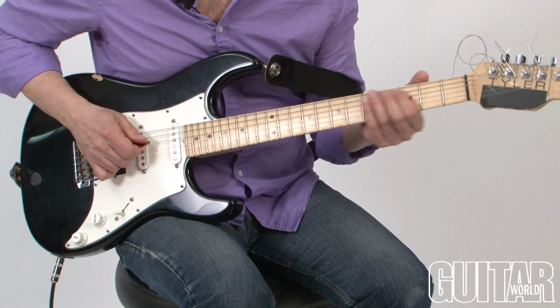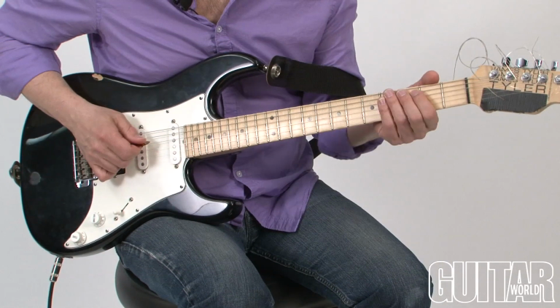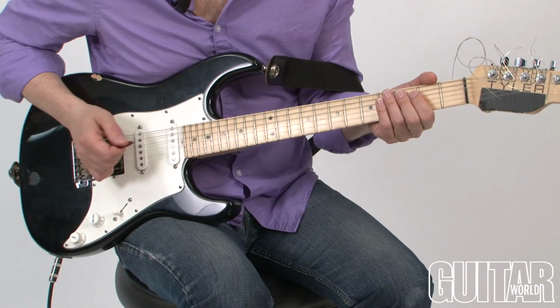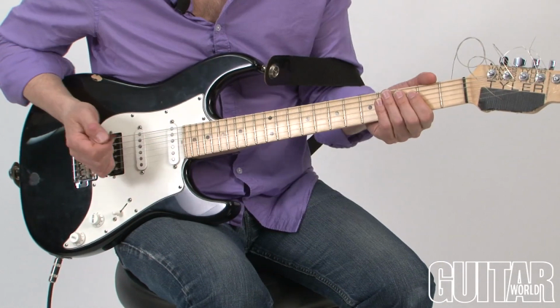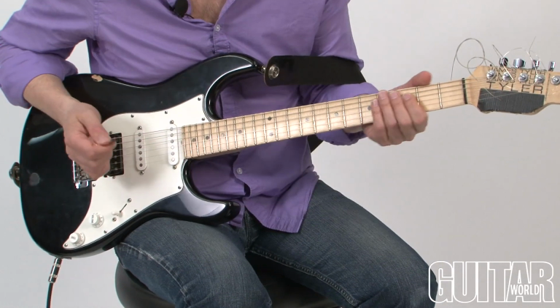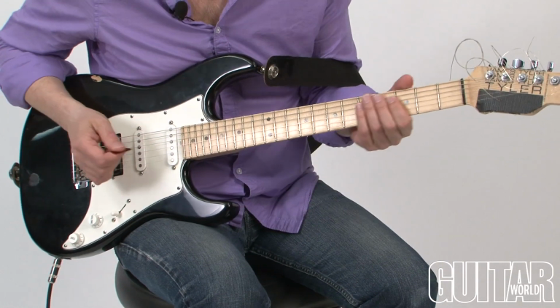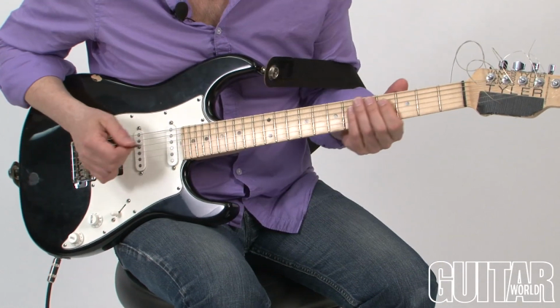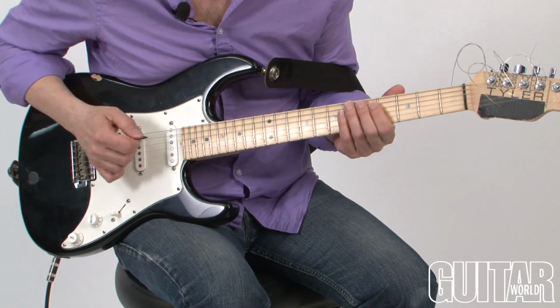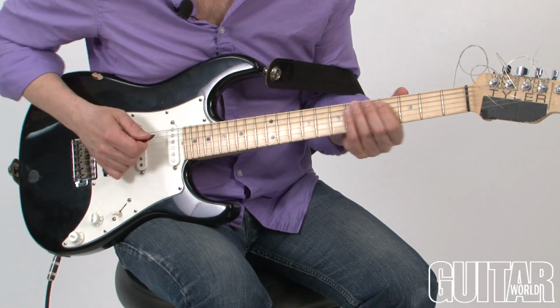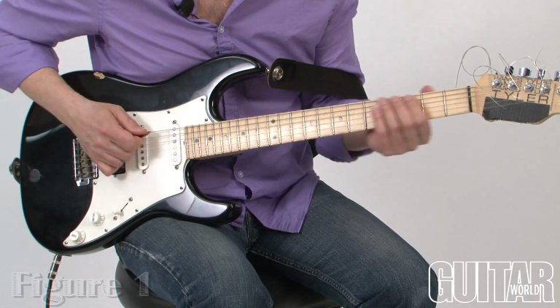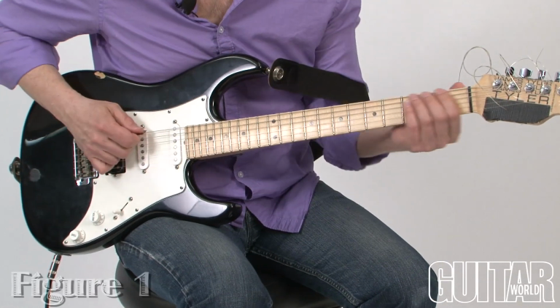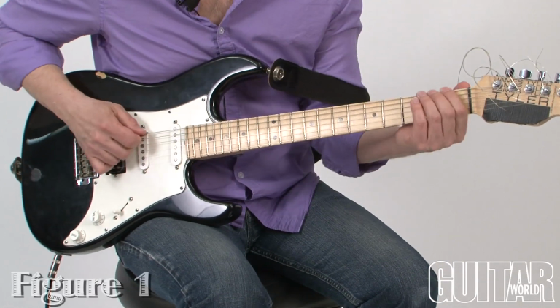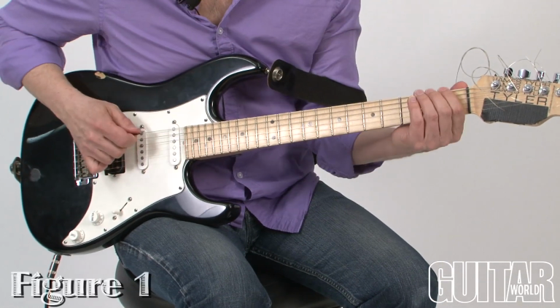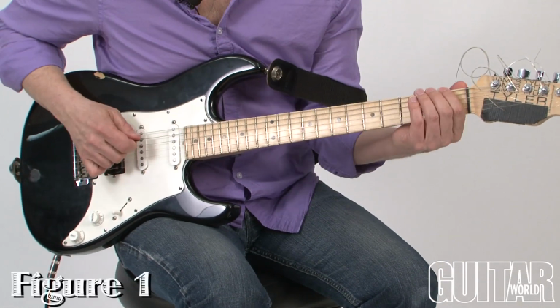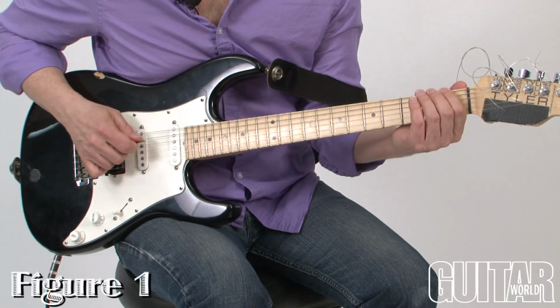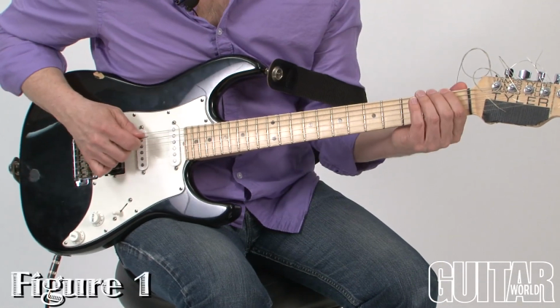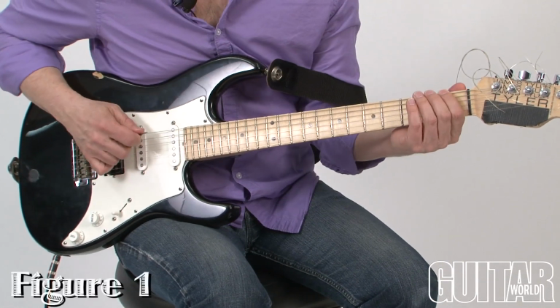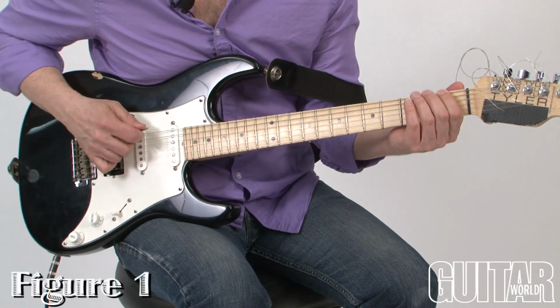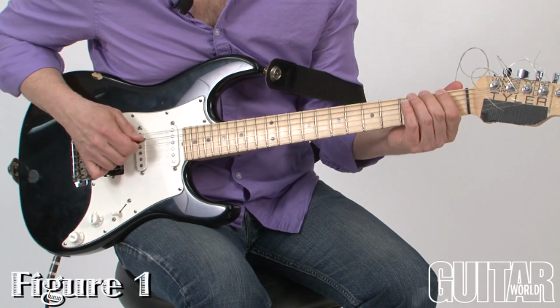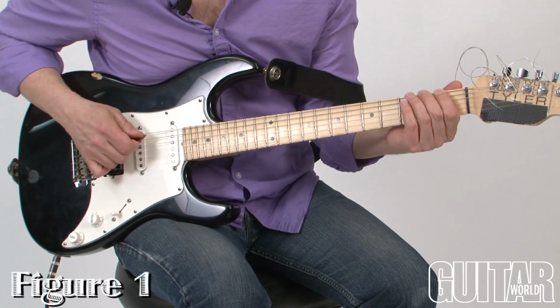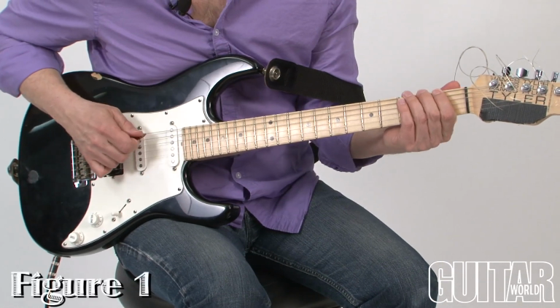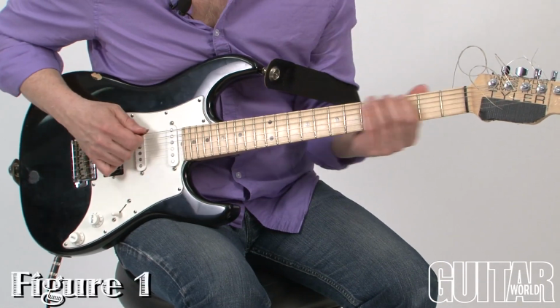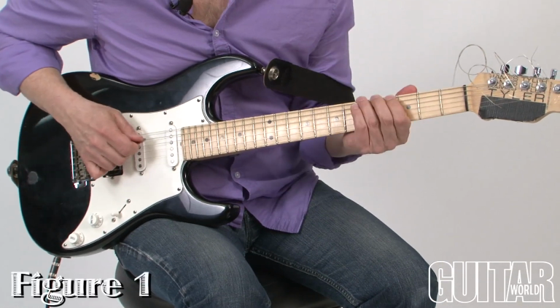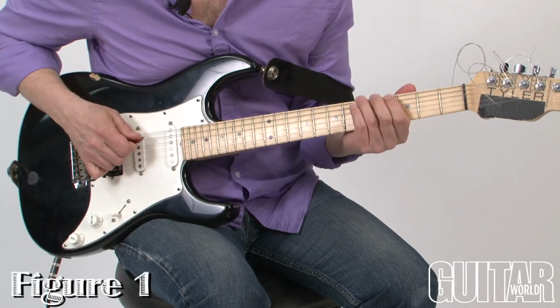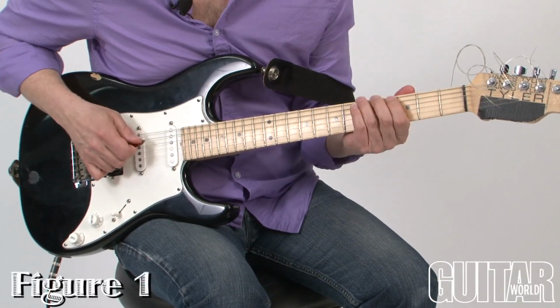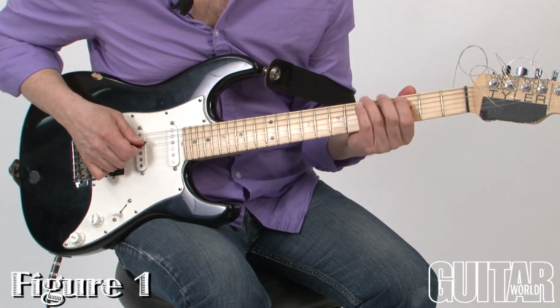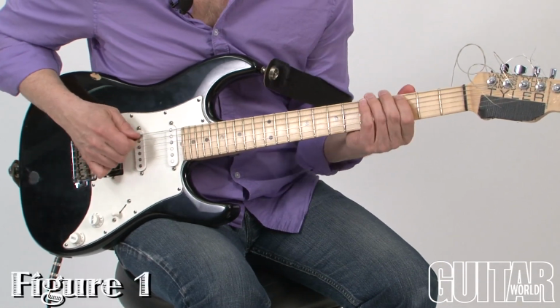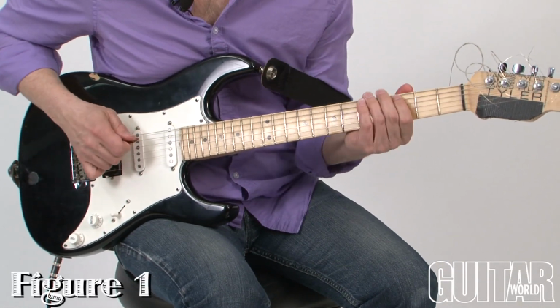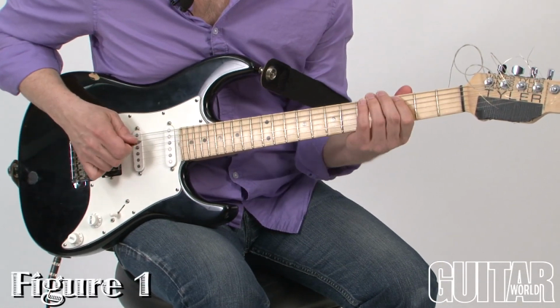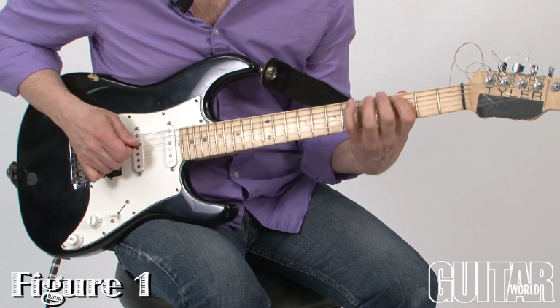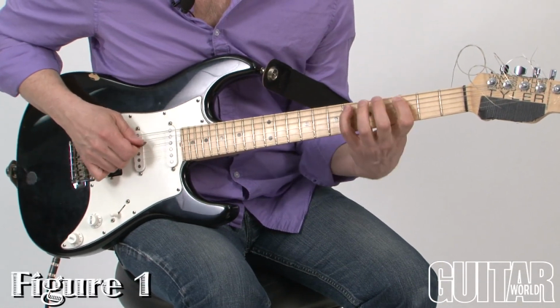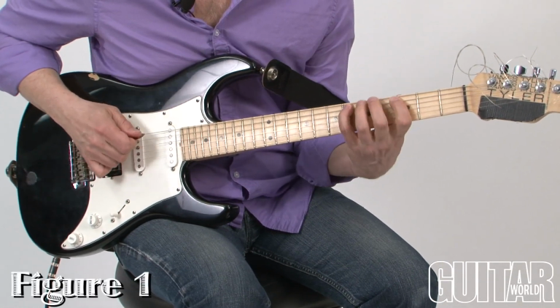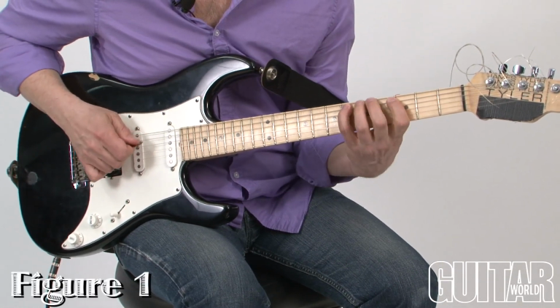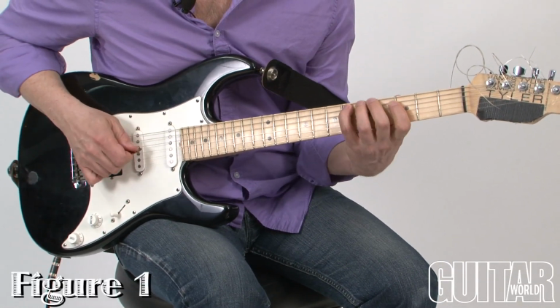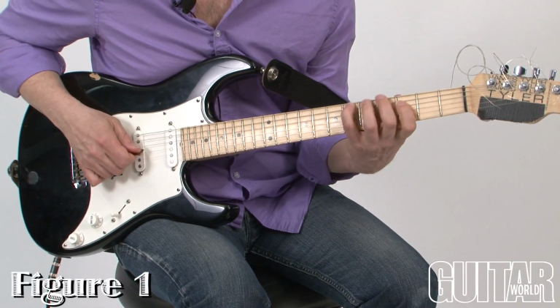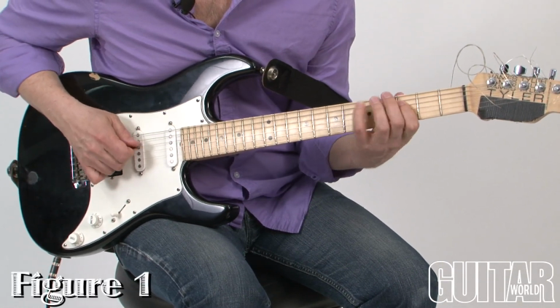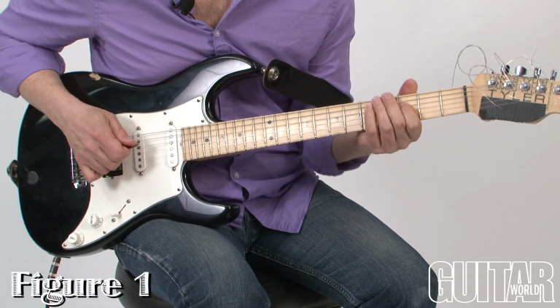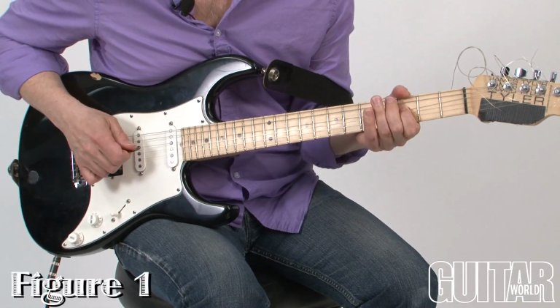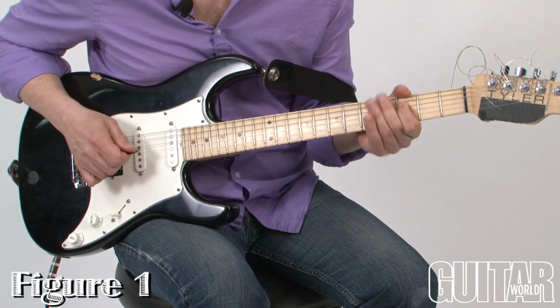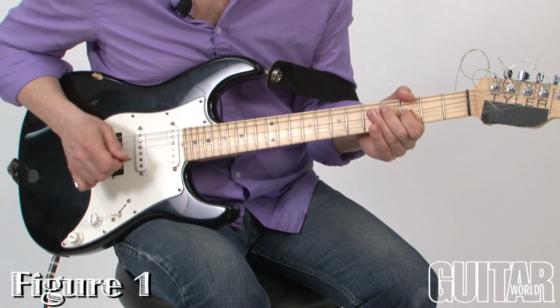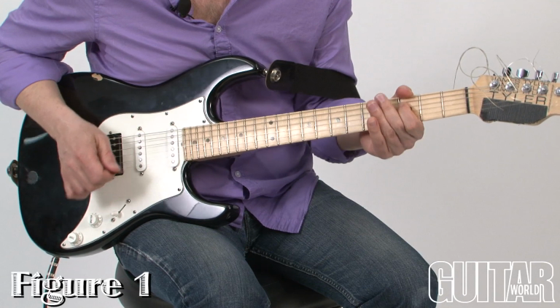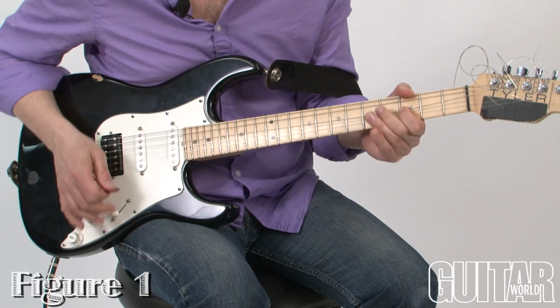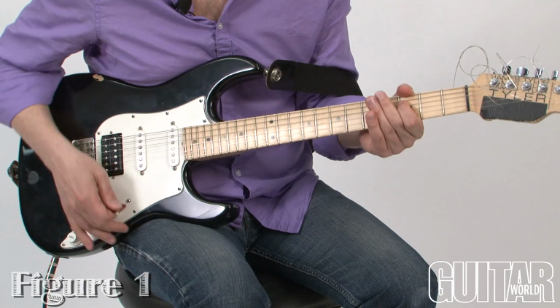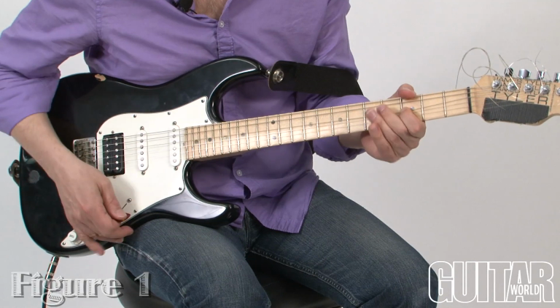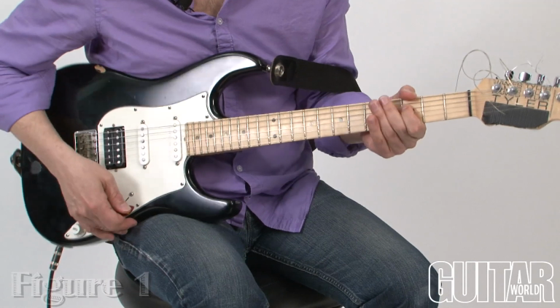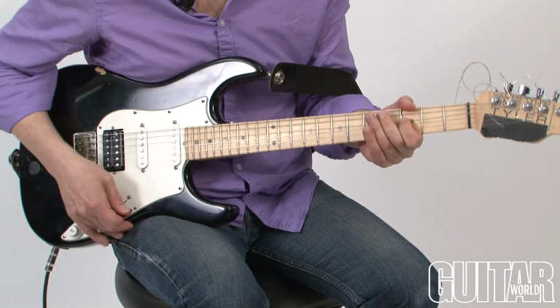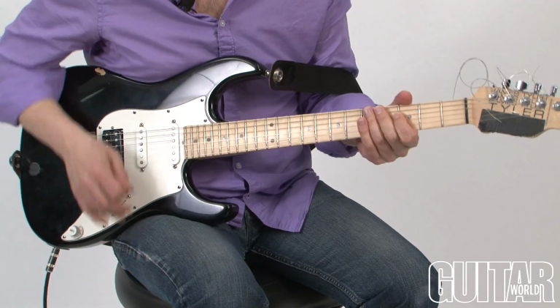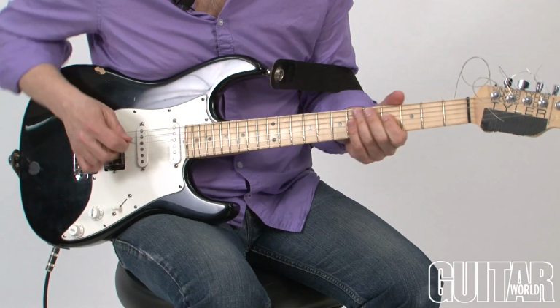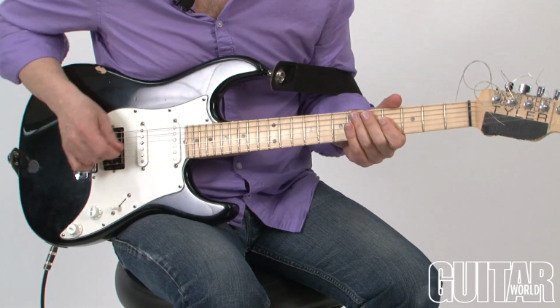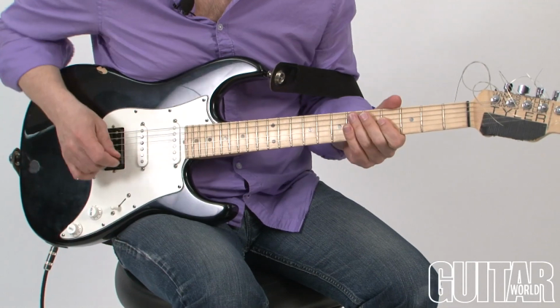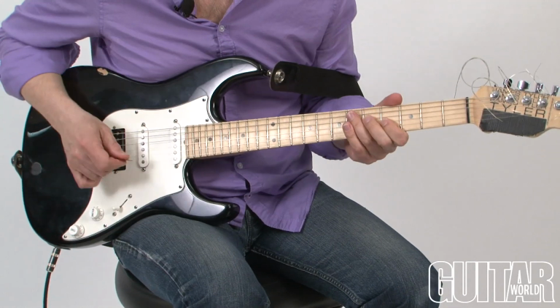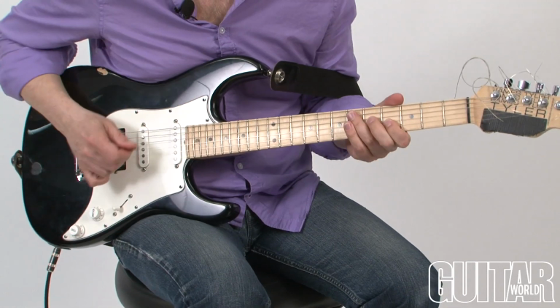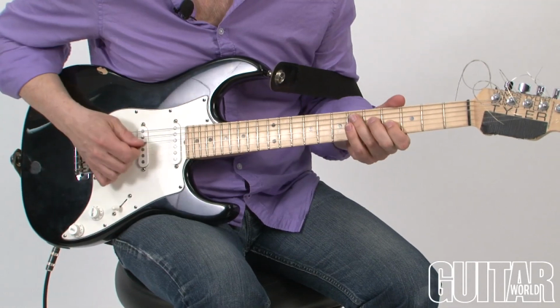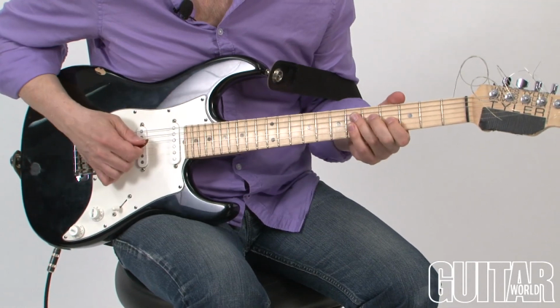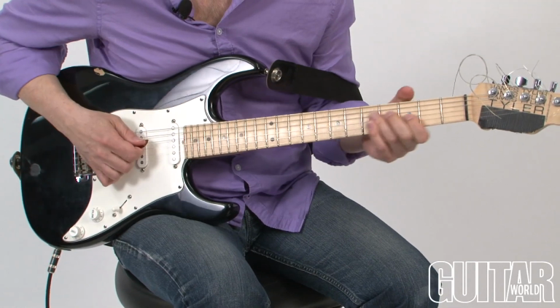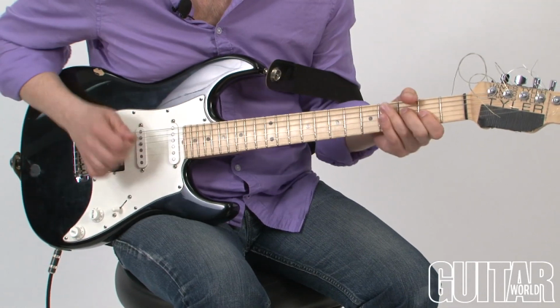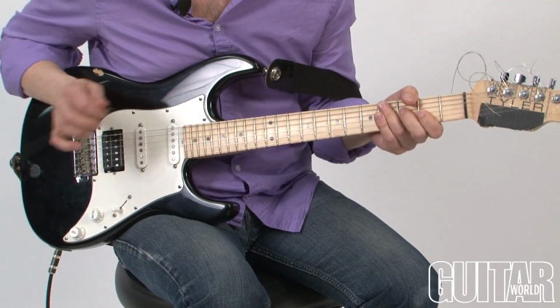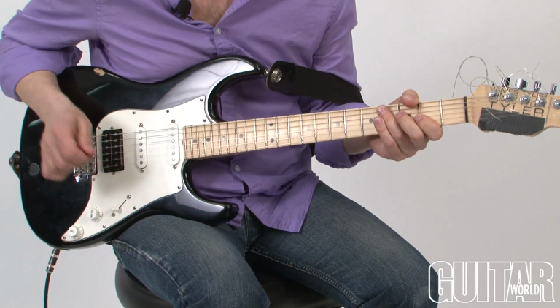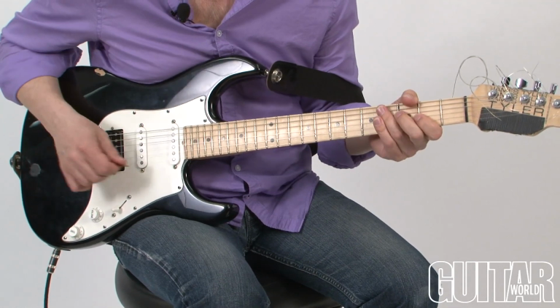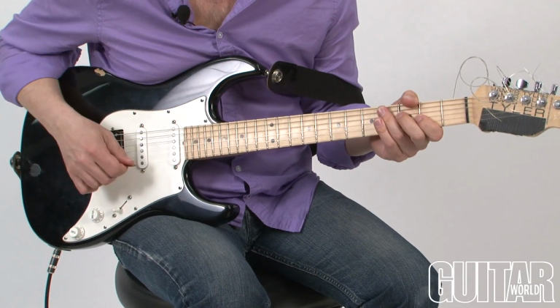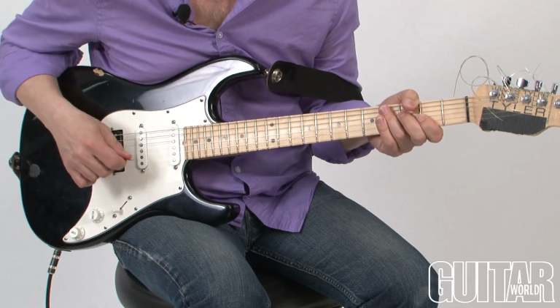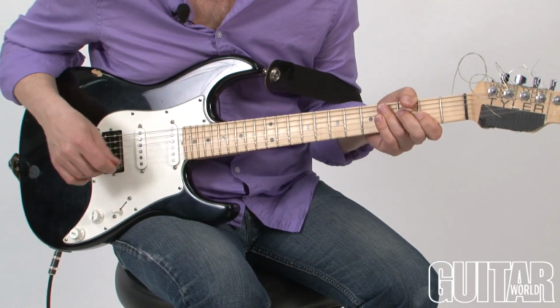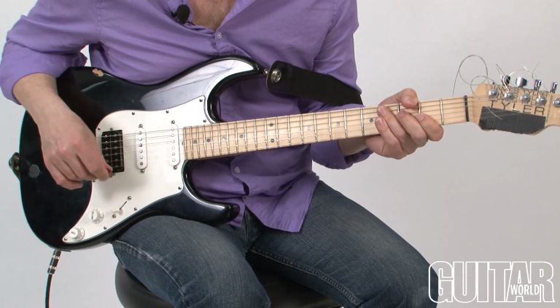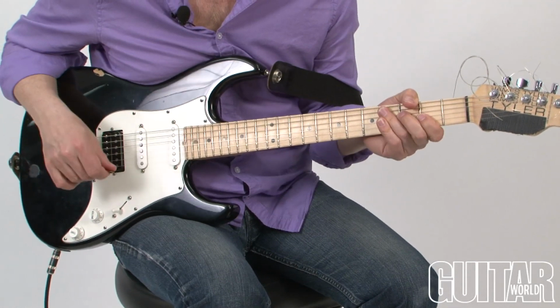I'll do it in F: one, two, three, five, flat seven, and one. So this is what that sounds like. I'll just use those notes.